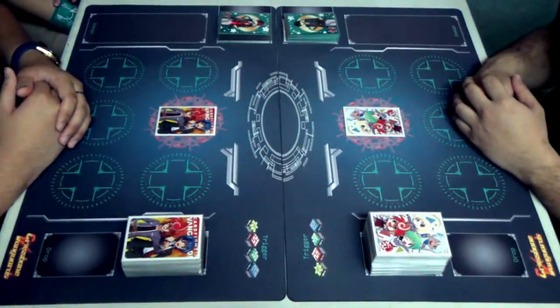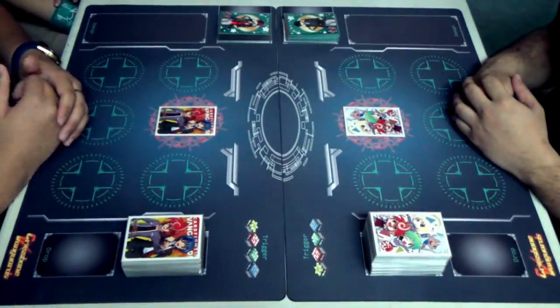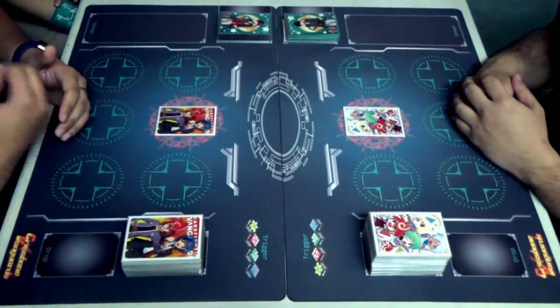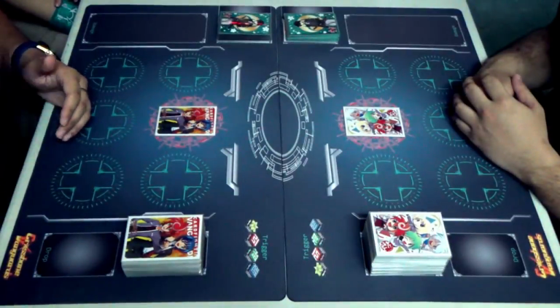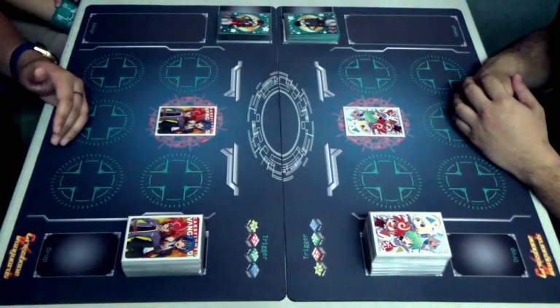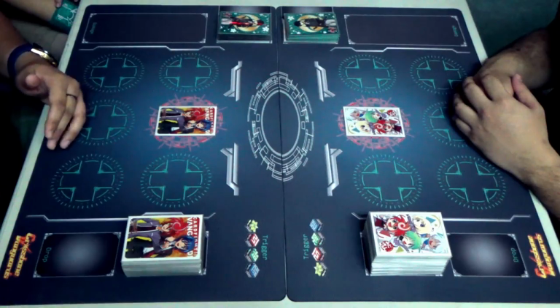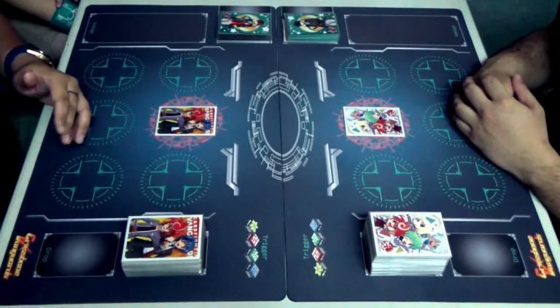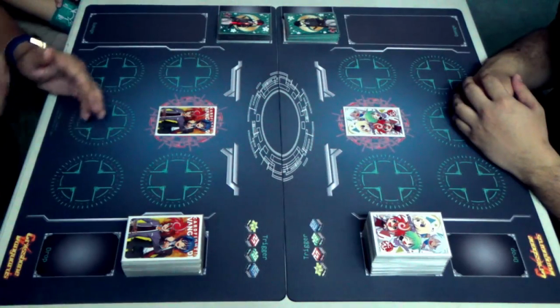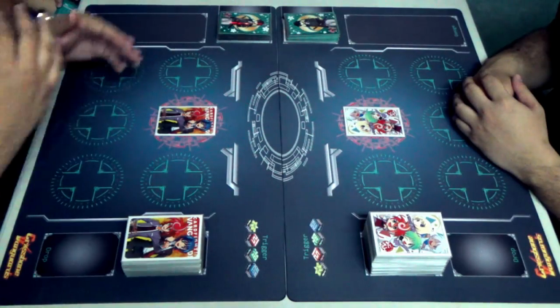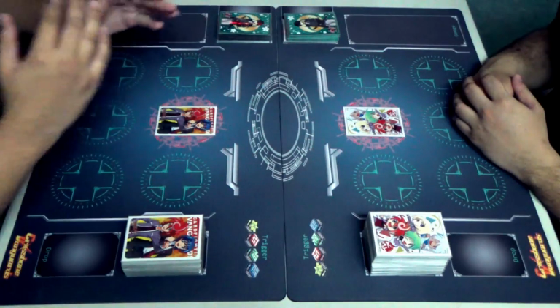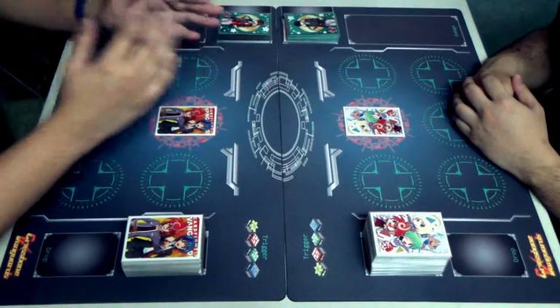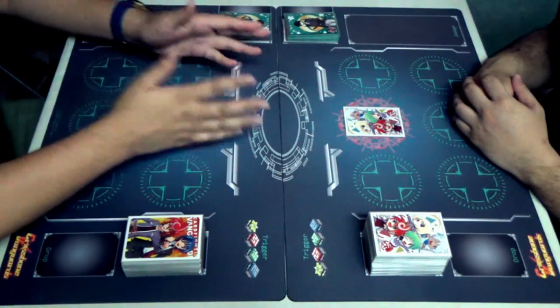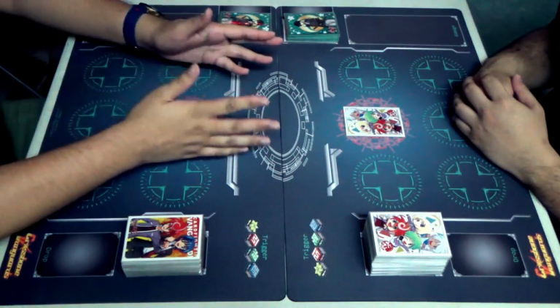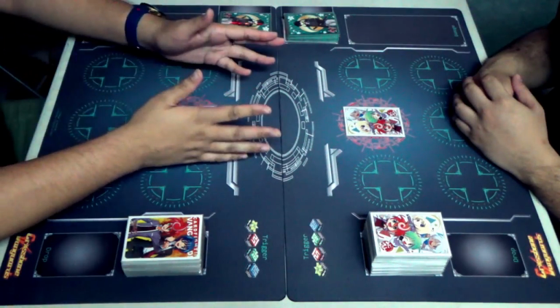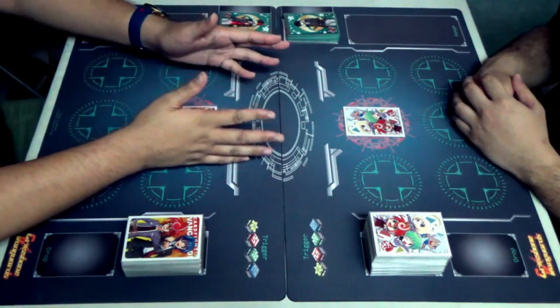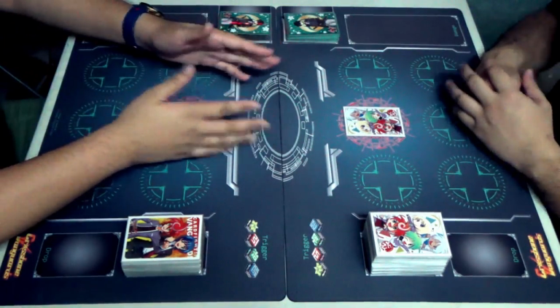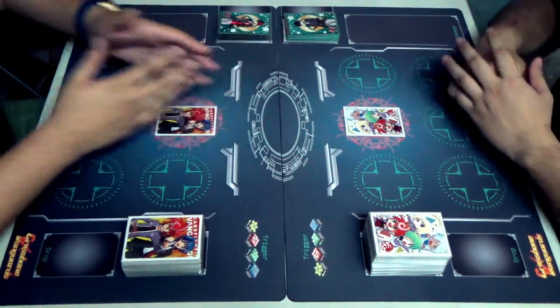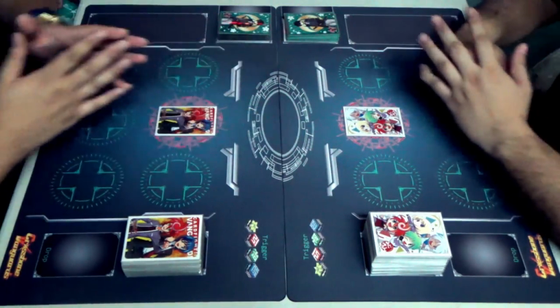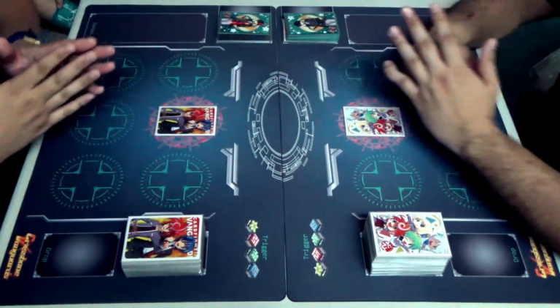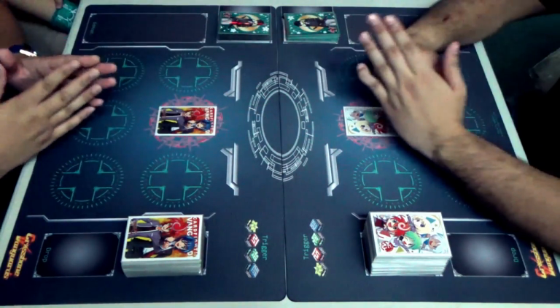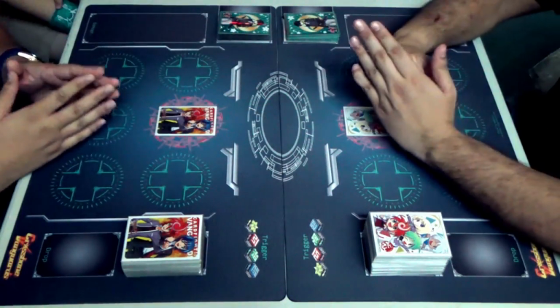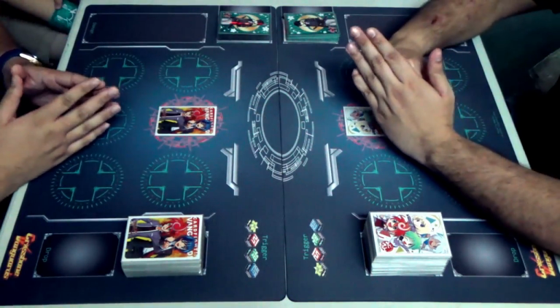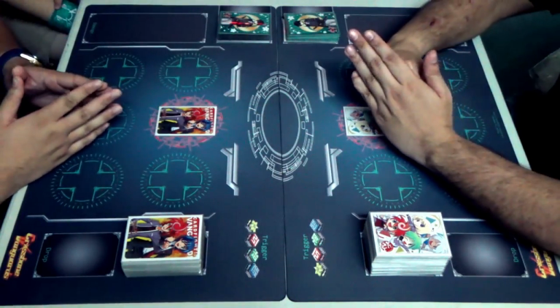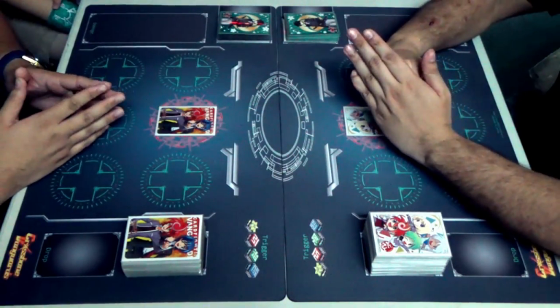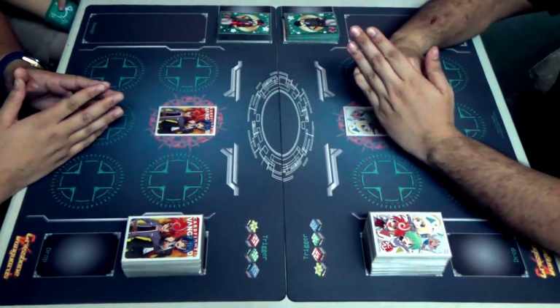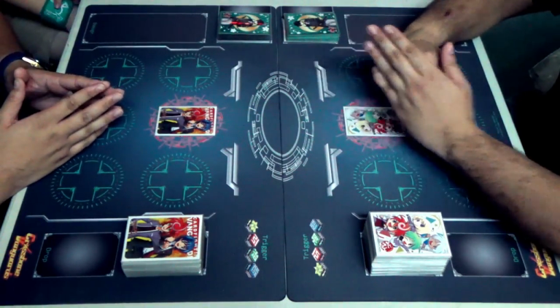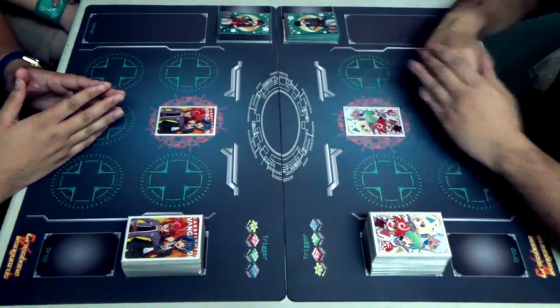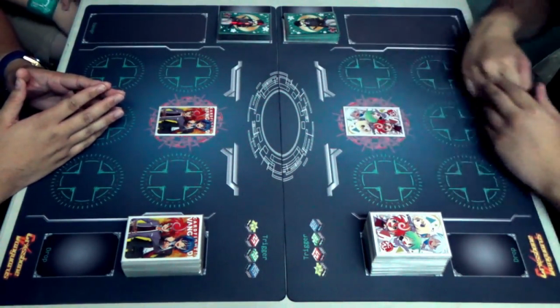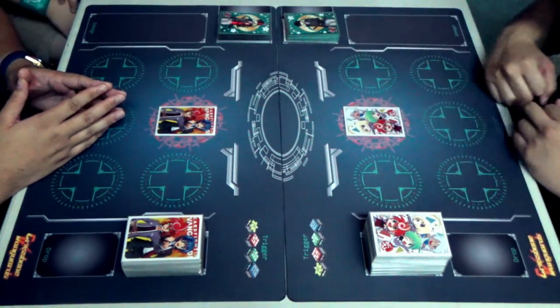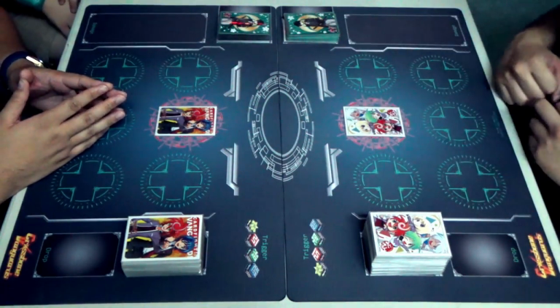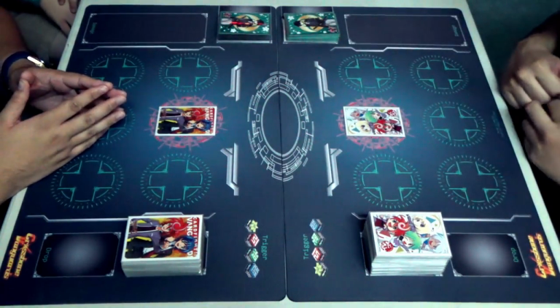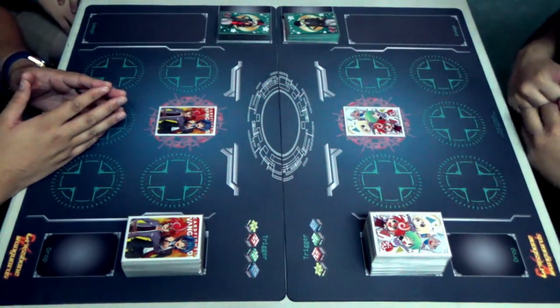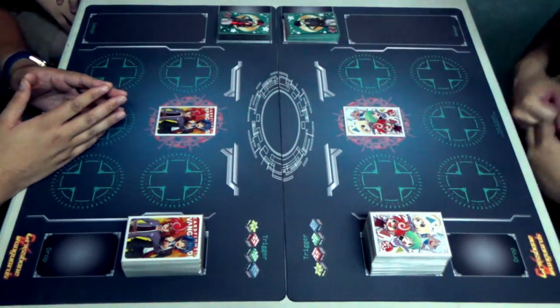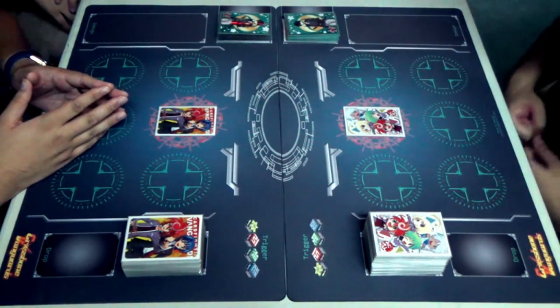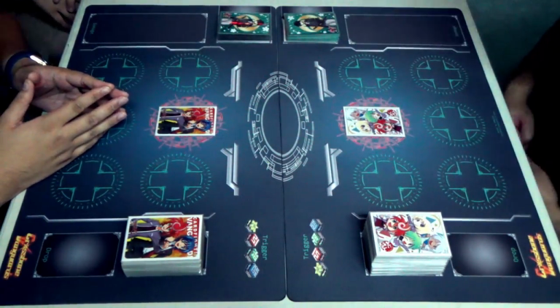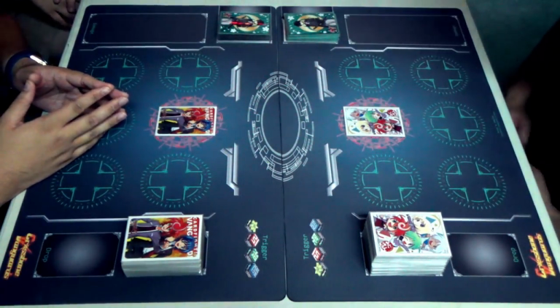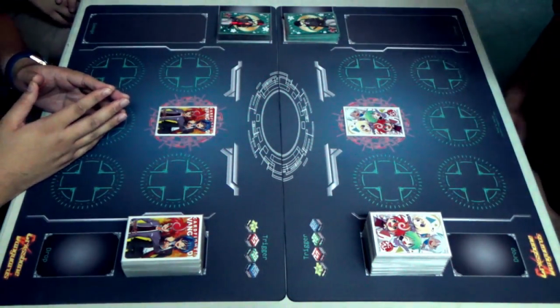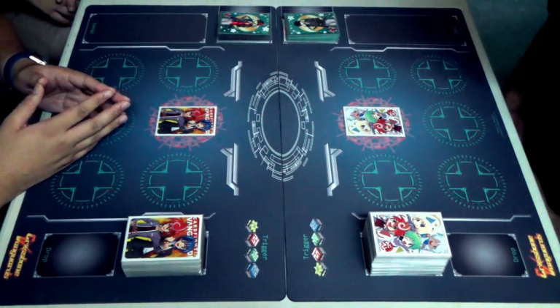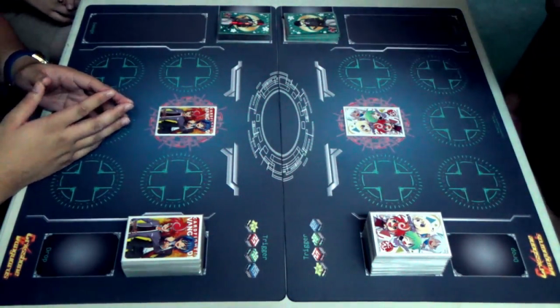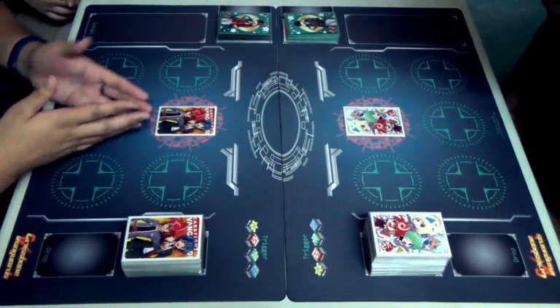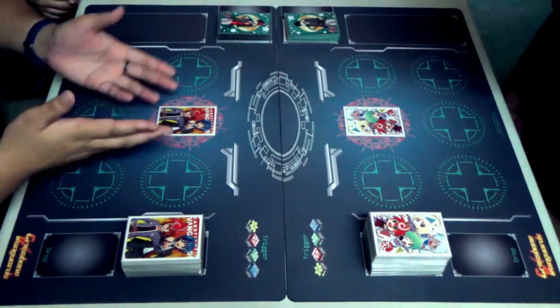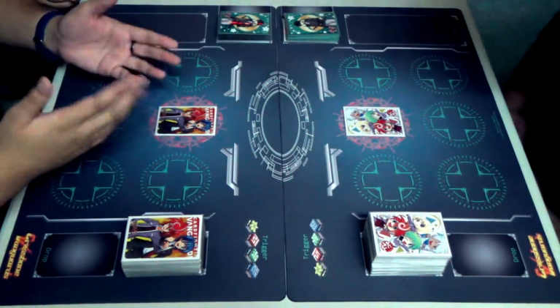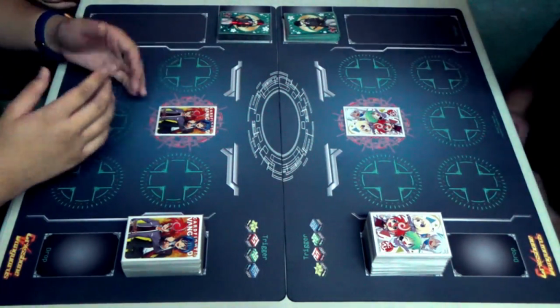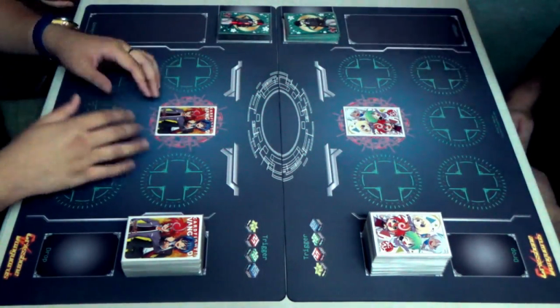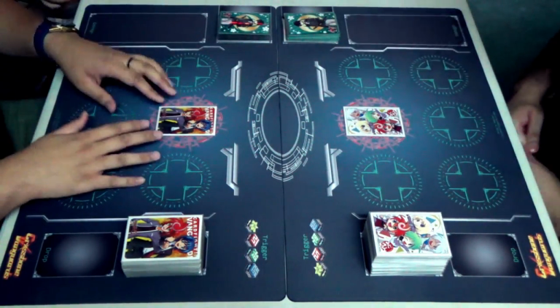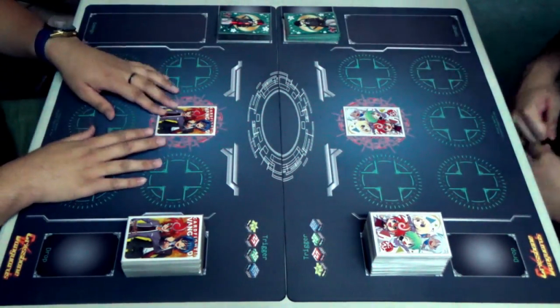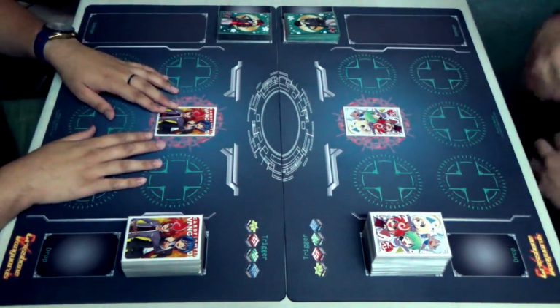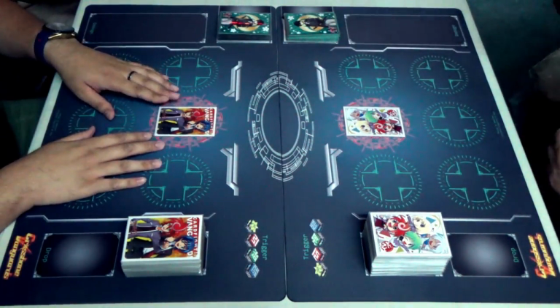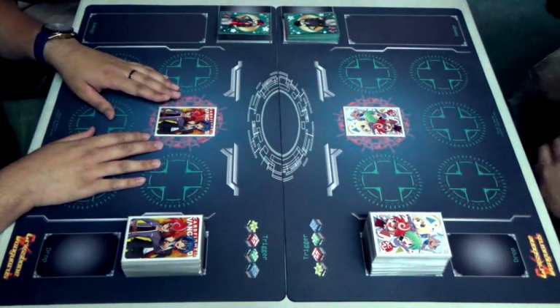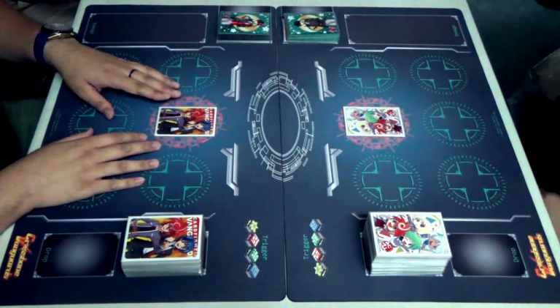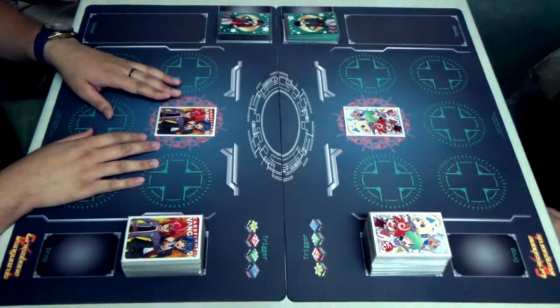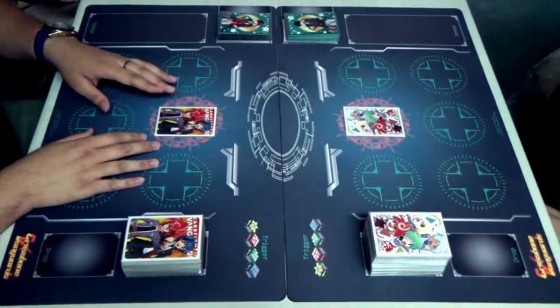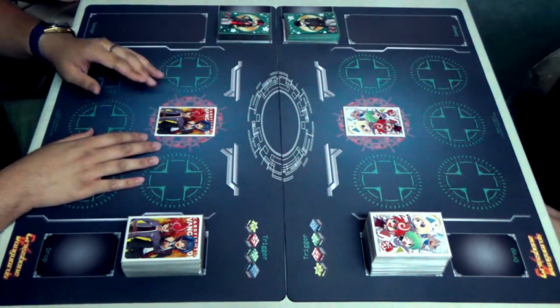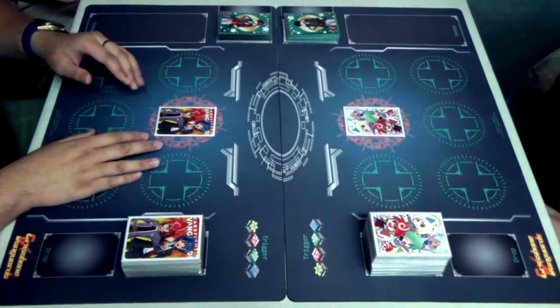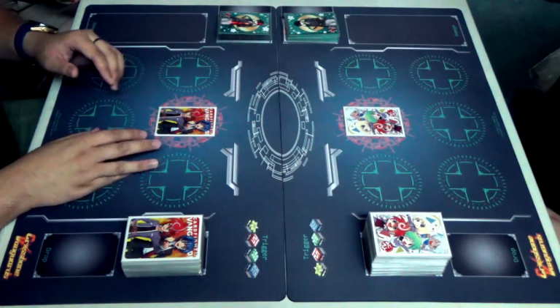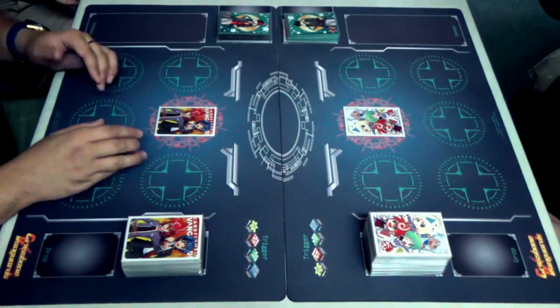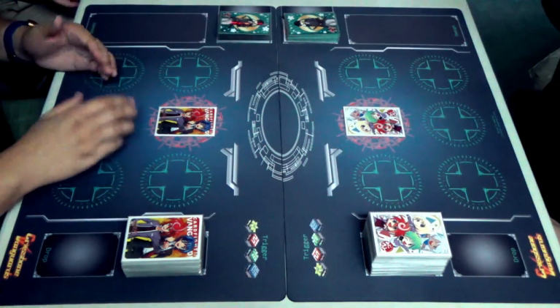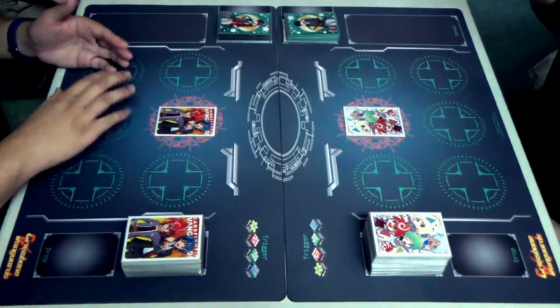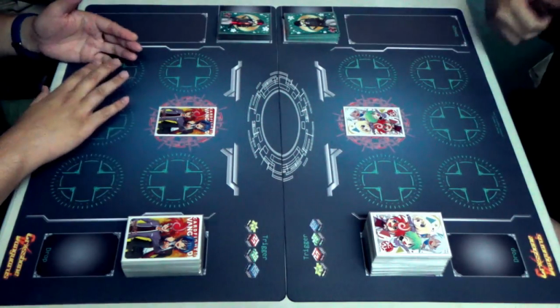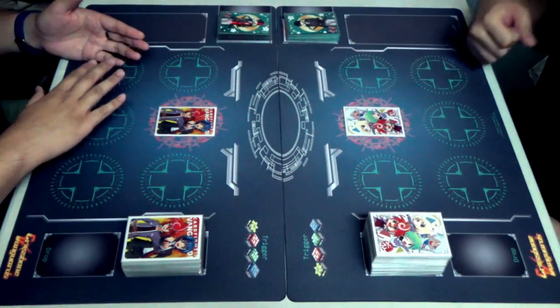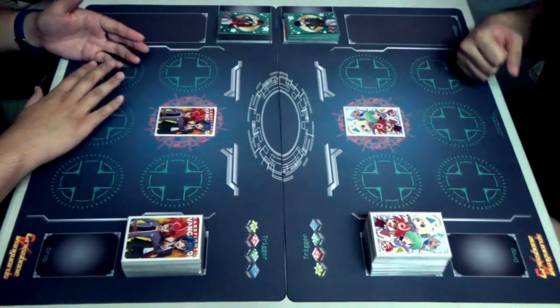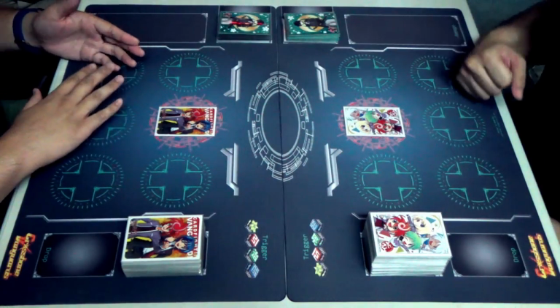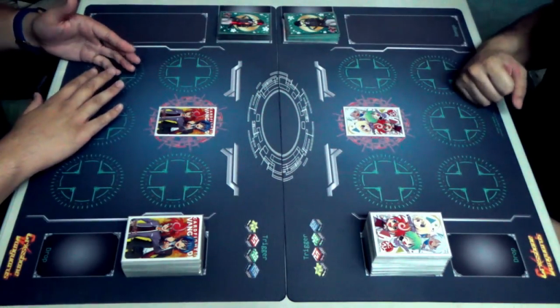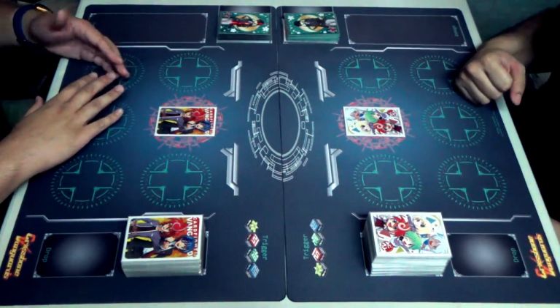I'm Danster and with me here is our captain. And on the side we have our C-show, Josephine.